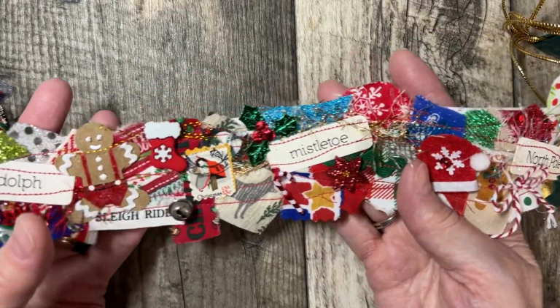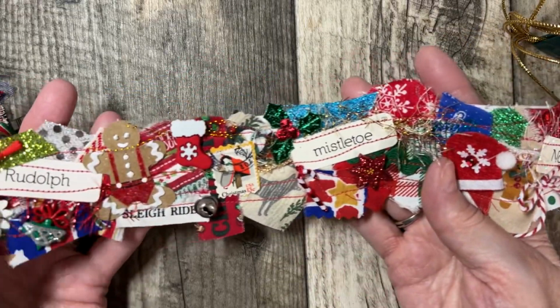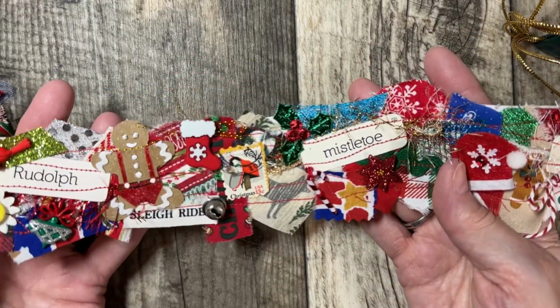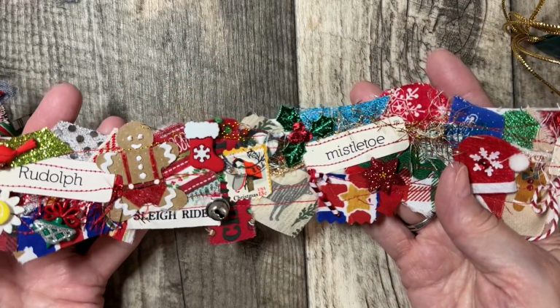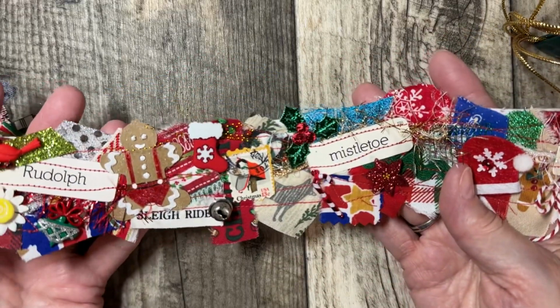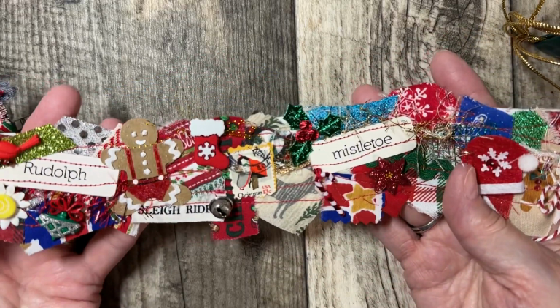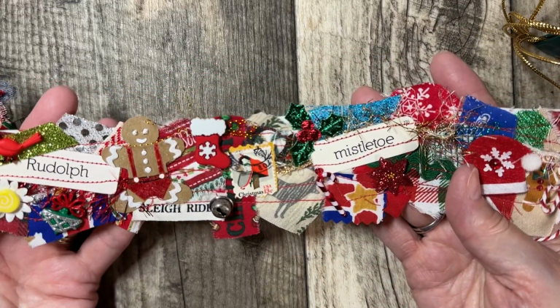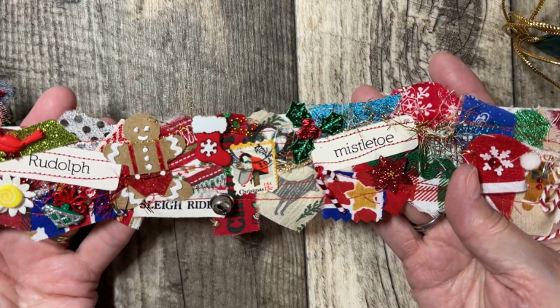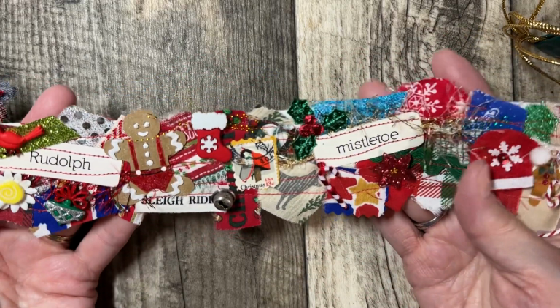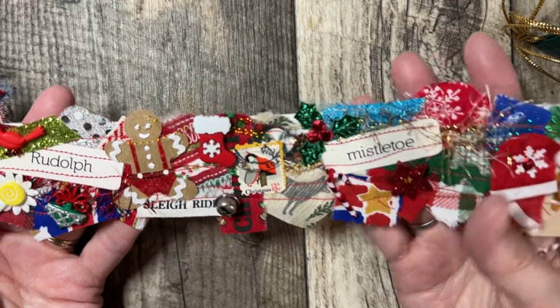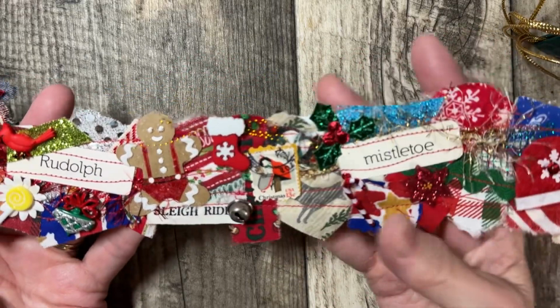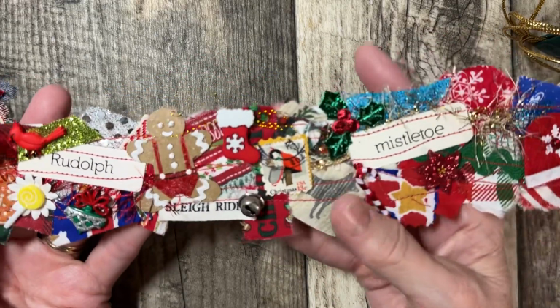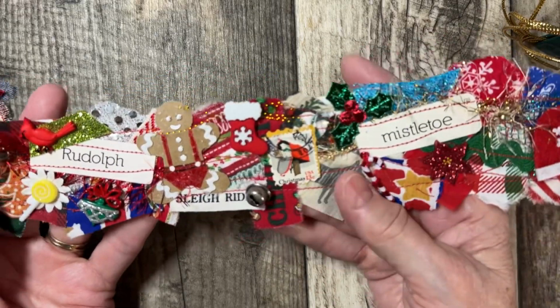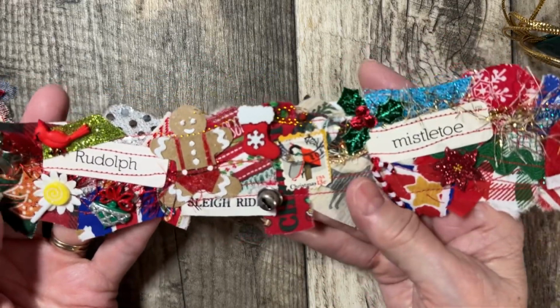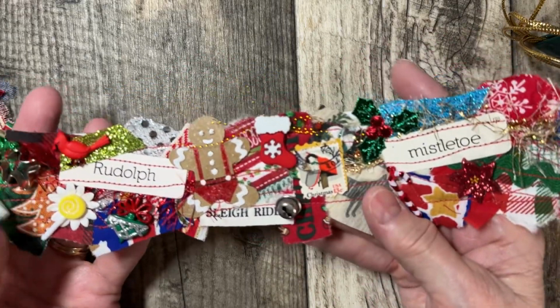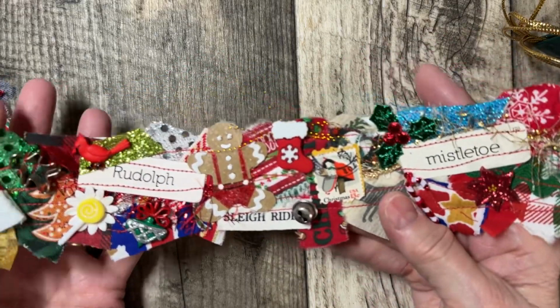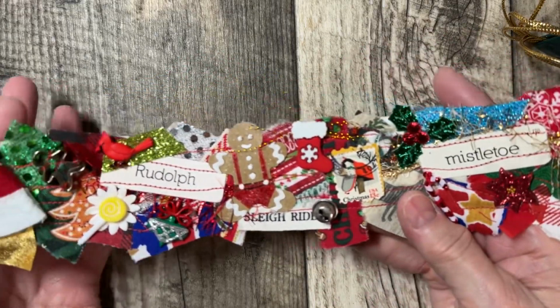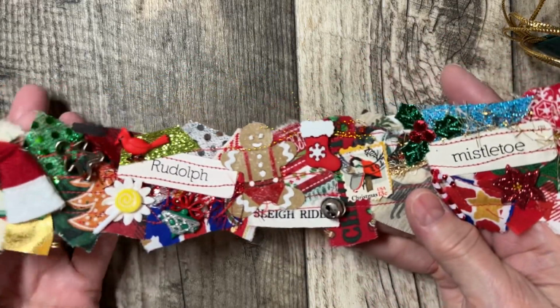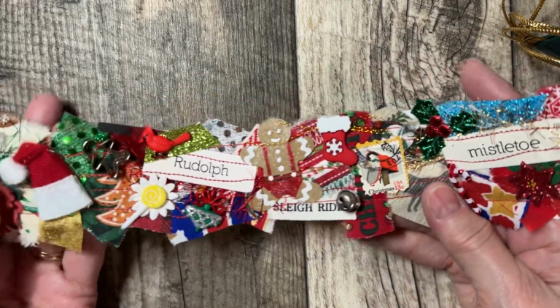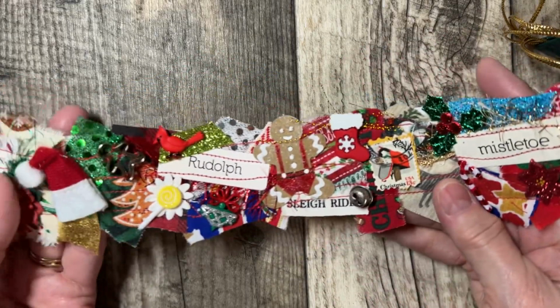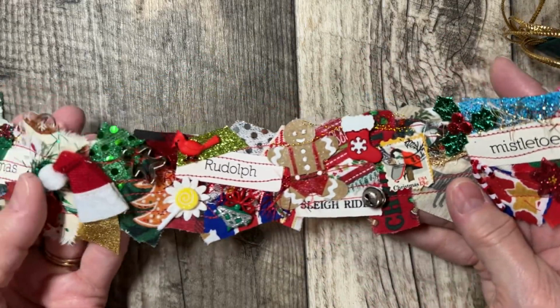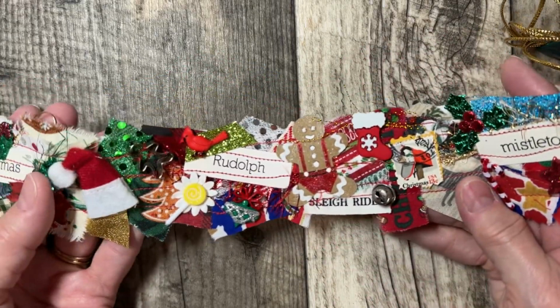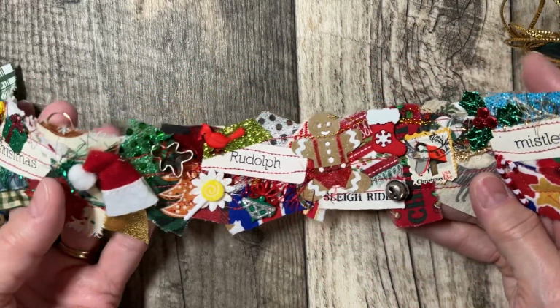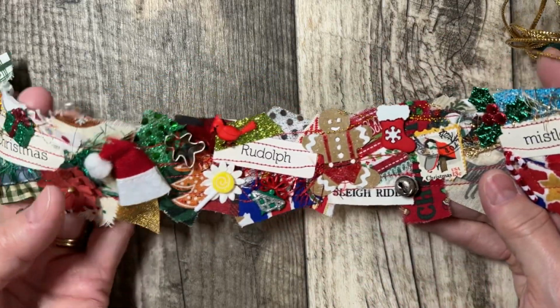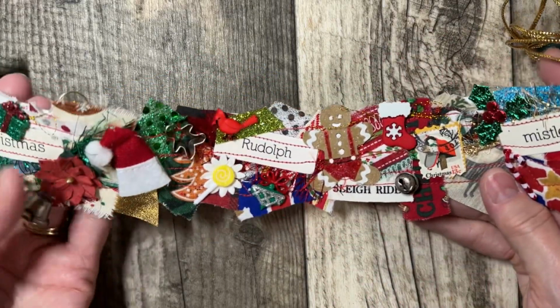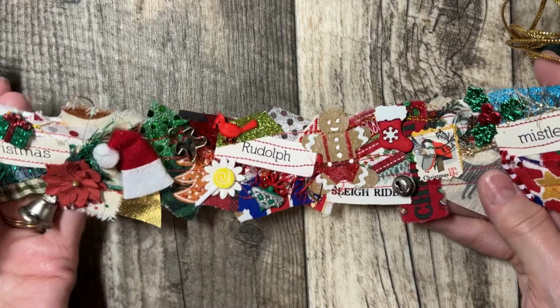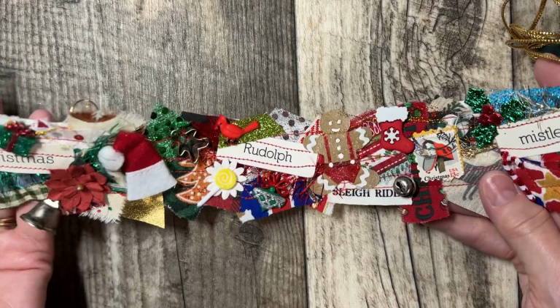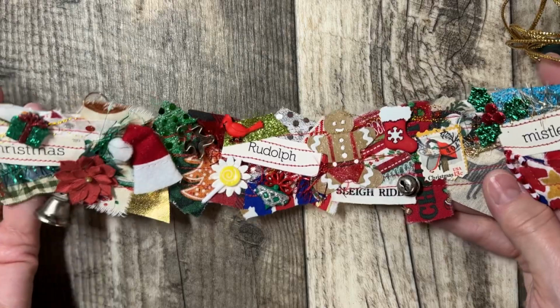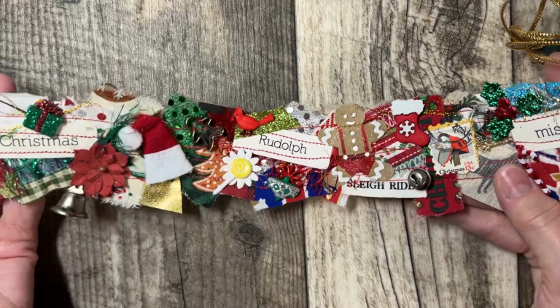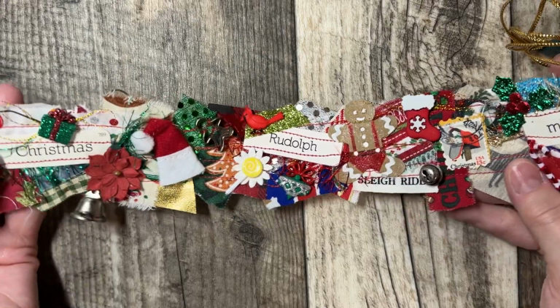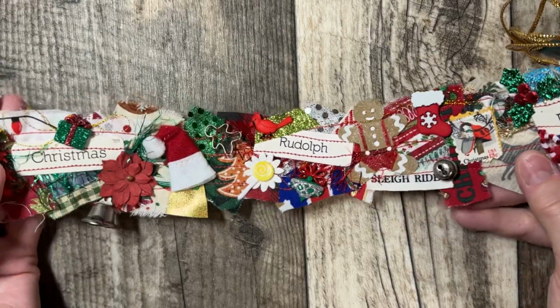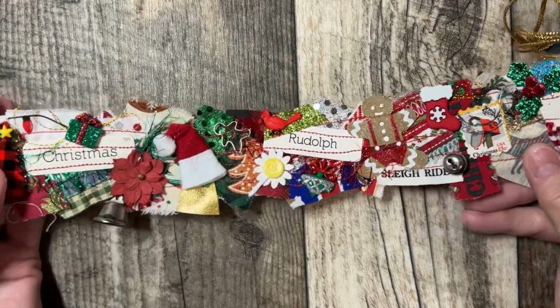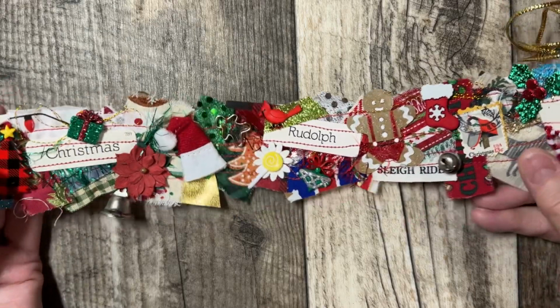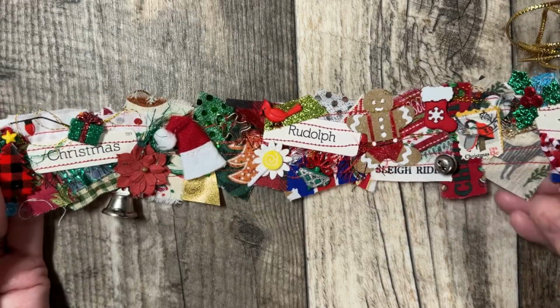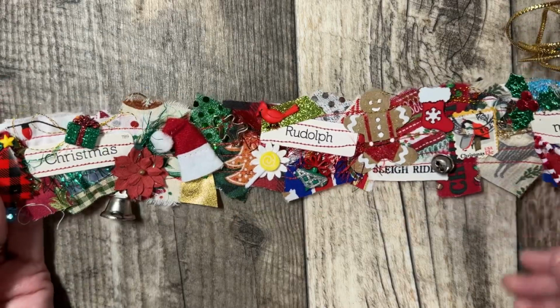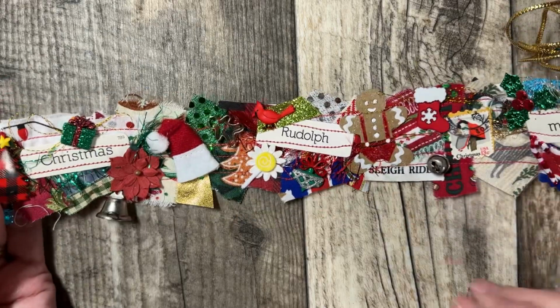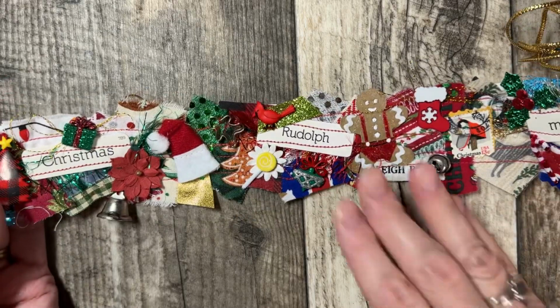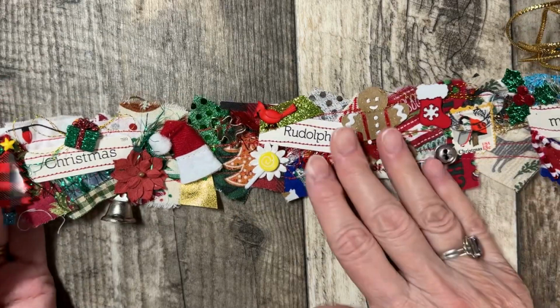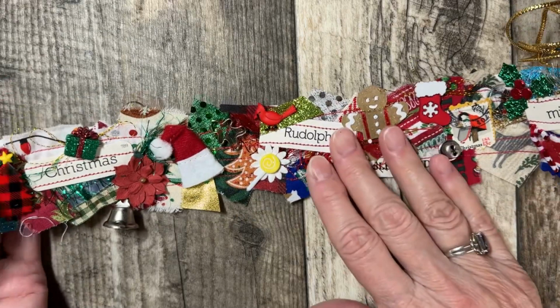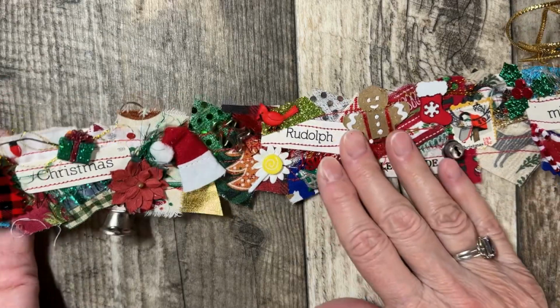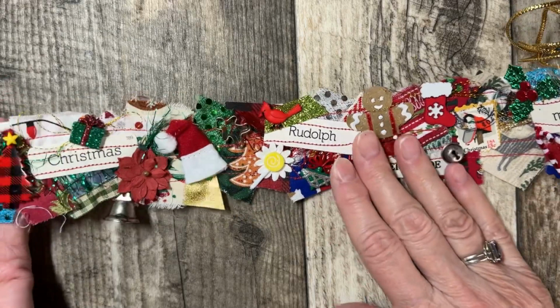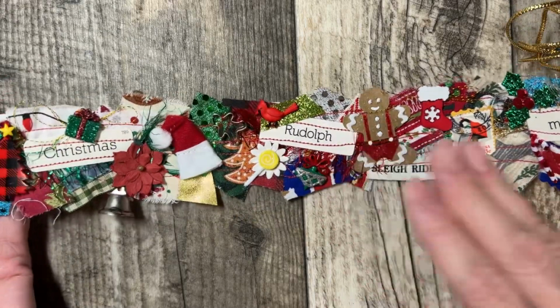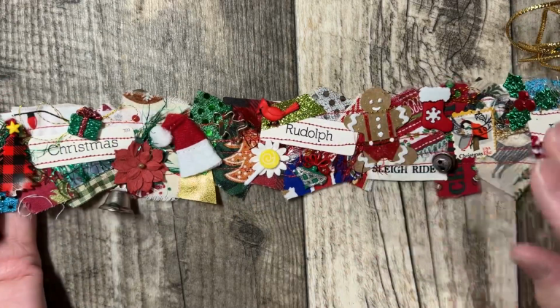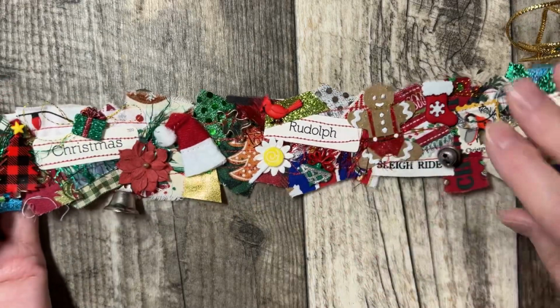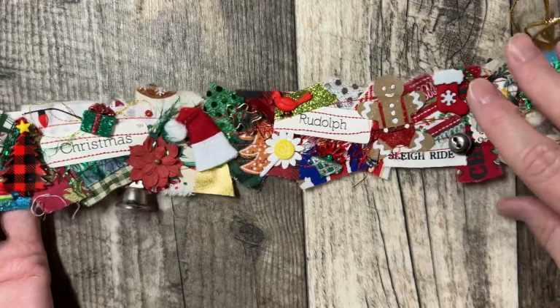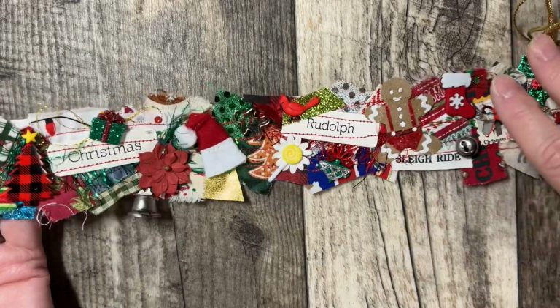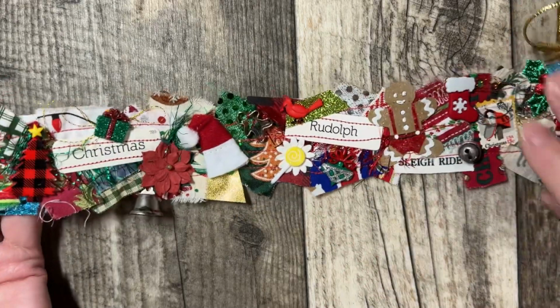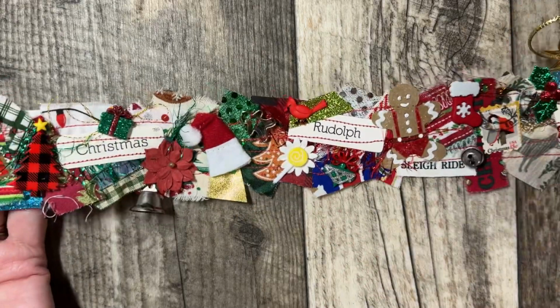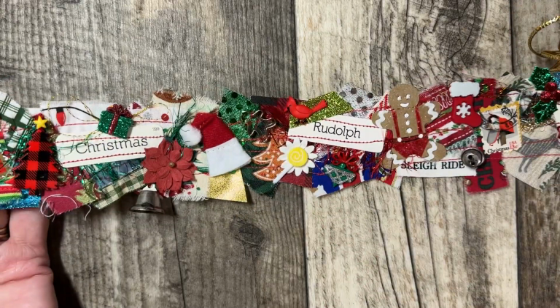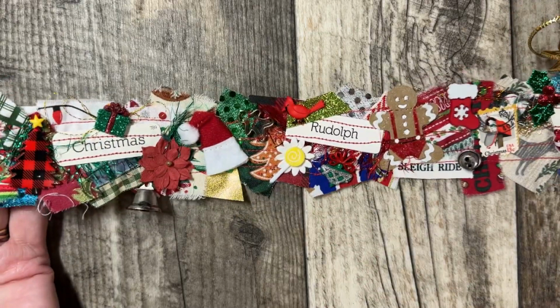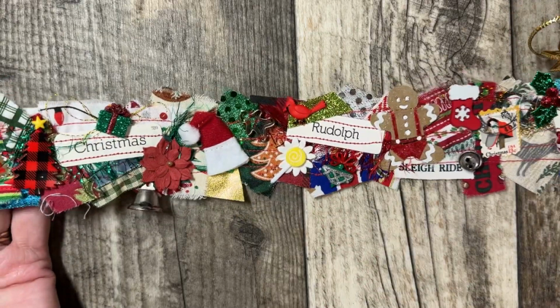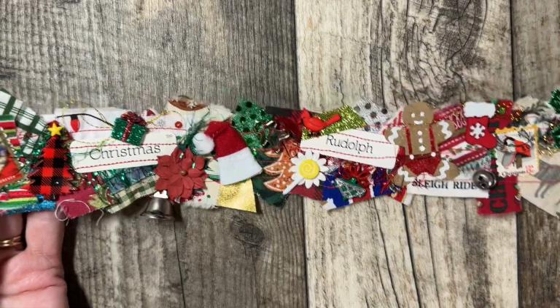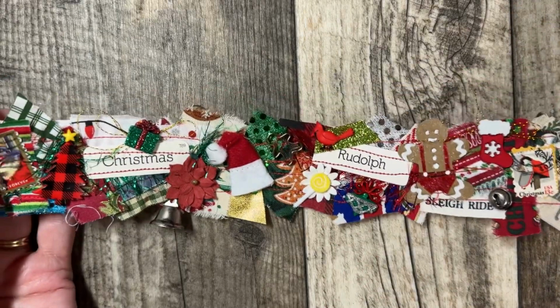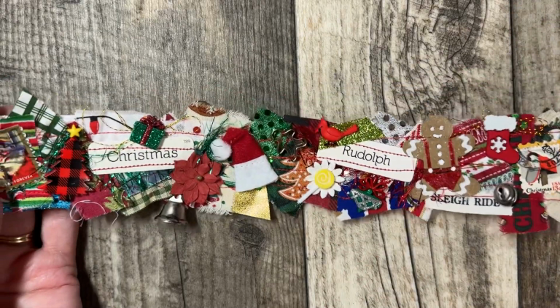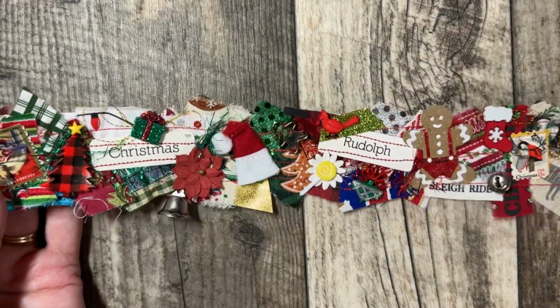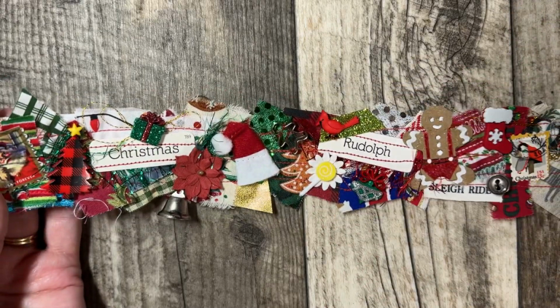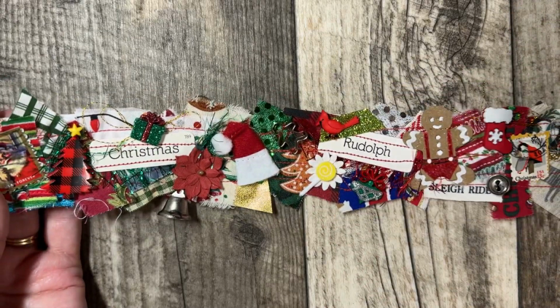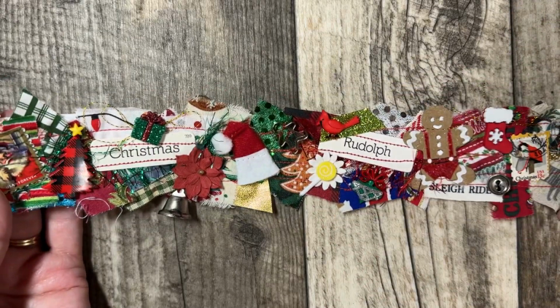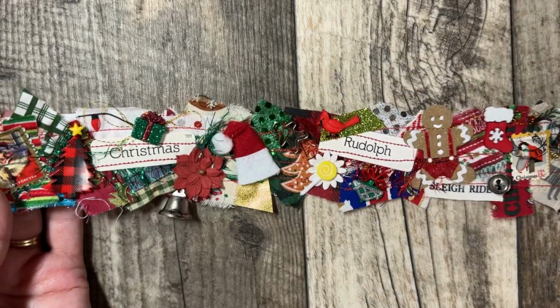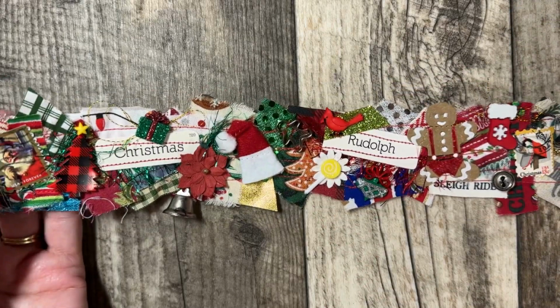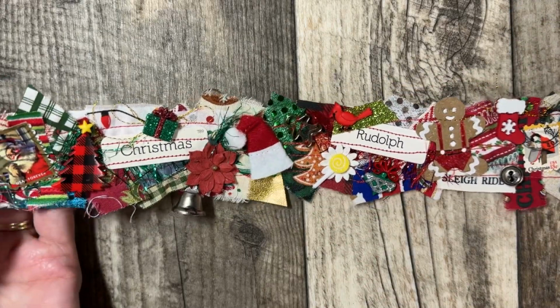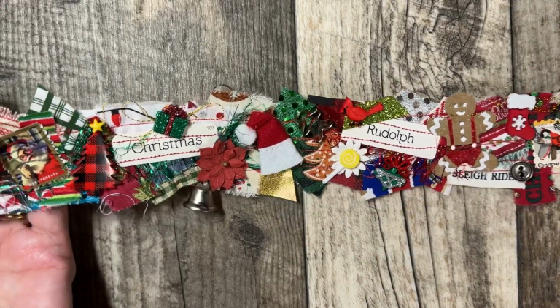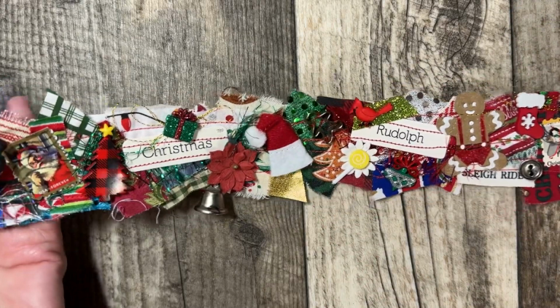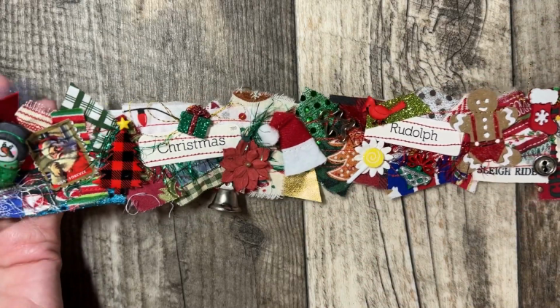I hope you like this. If you do, give me a thumbs up. Share it if you like — share the idea. It doesn't have to be a snippet roll.